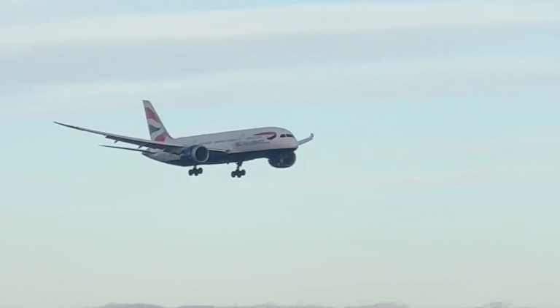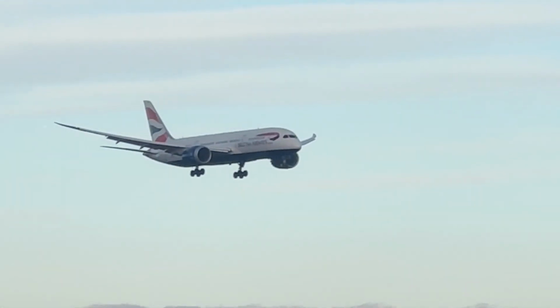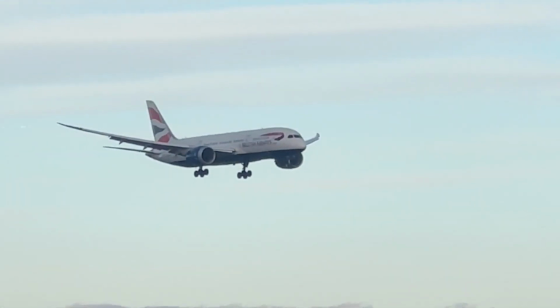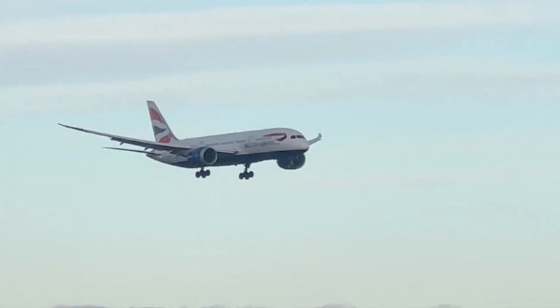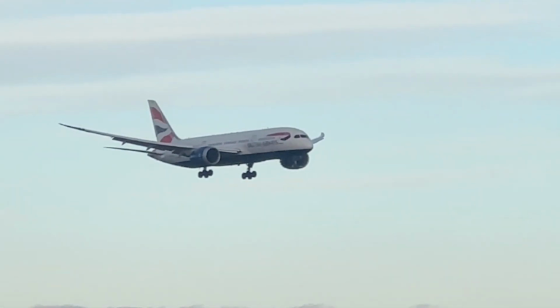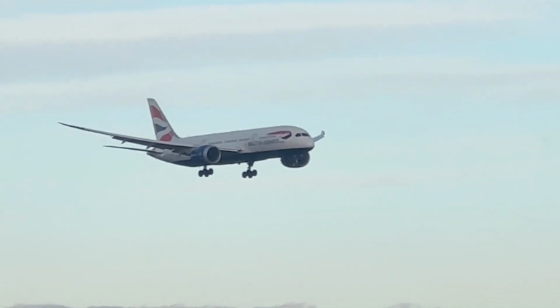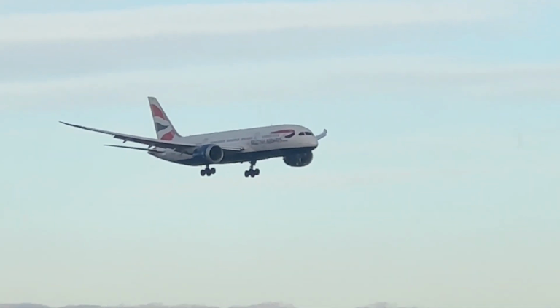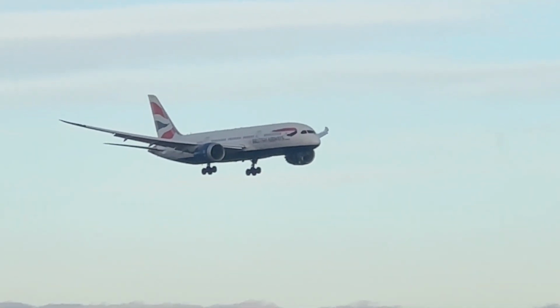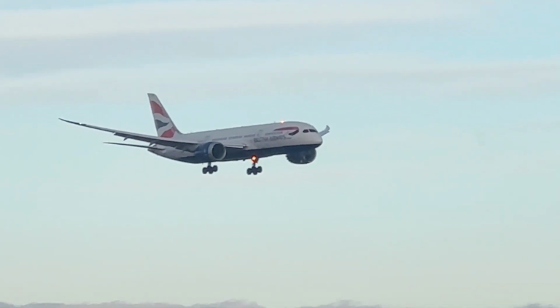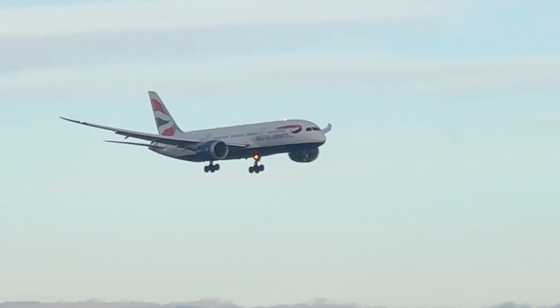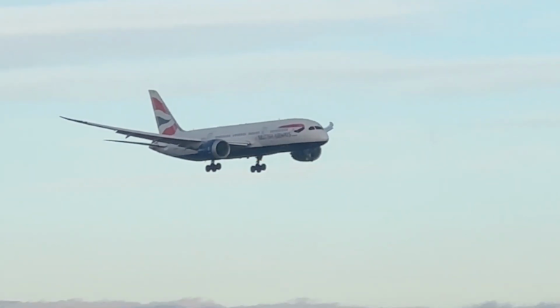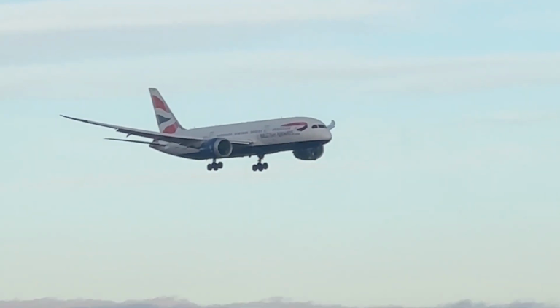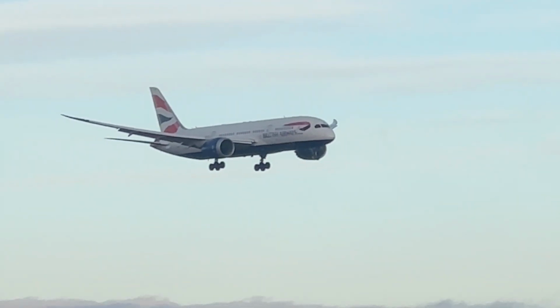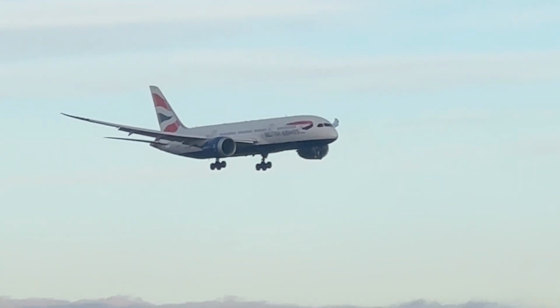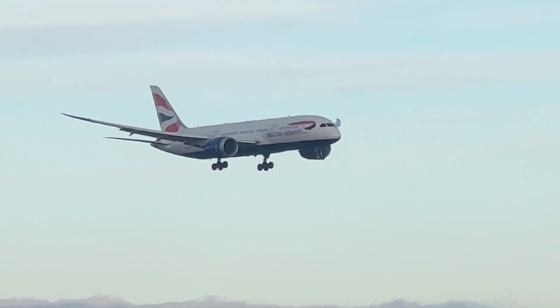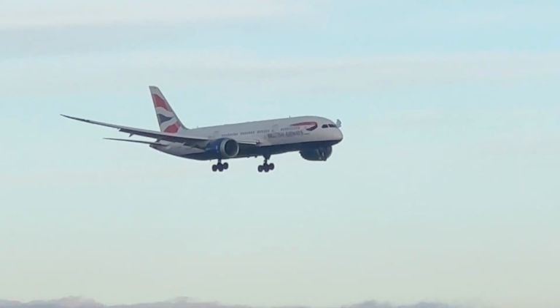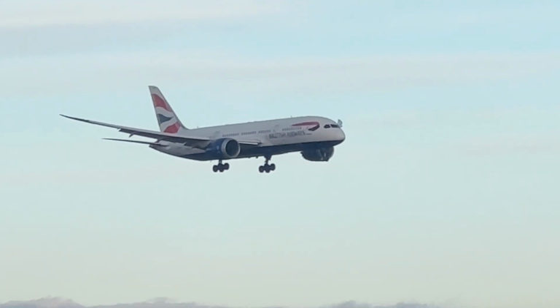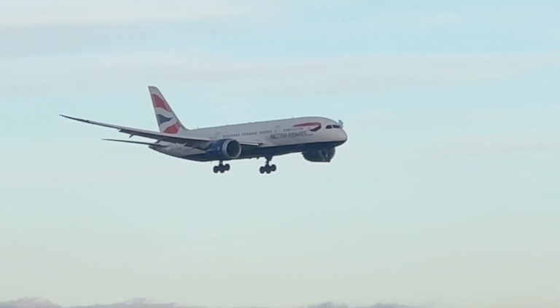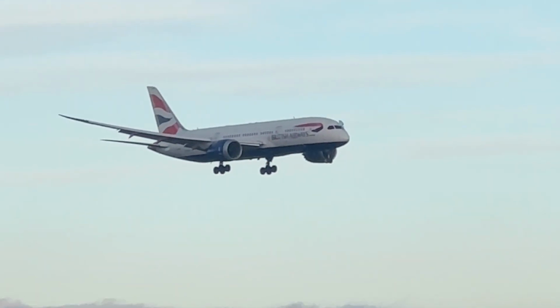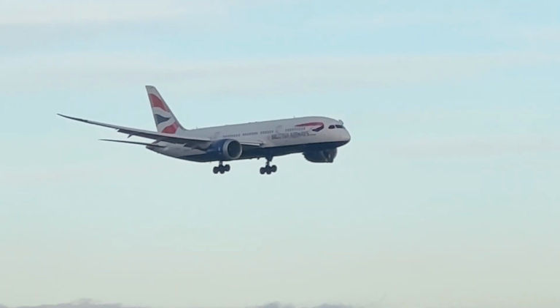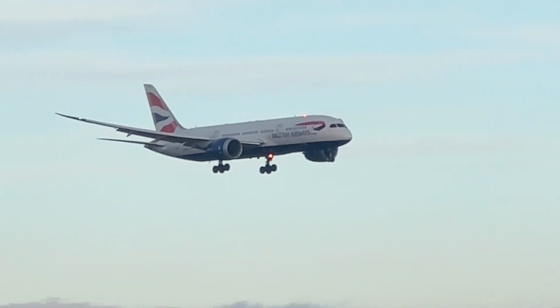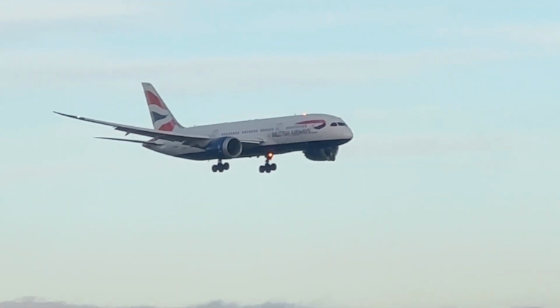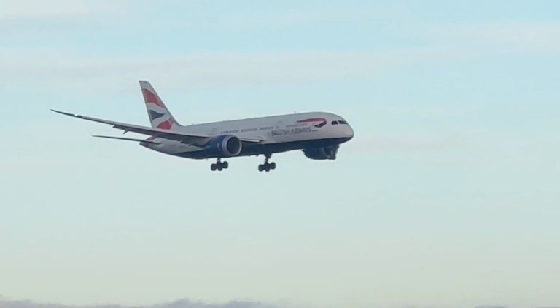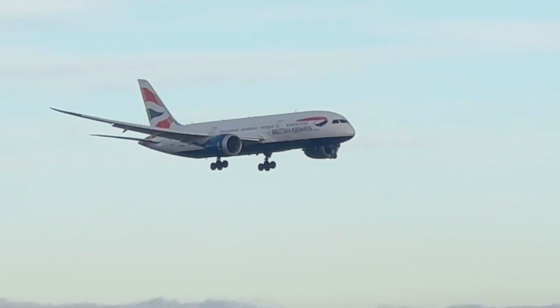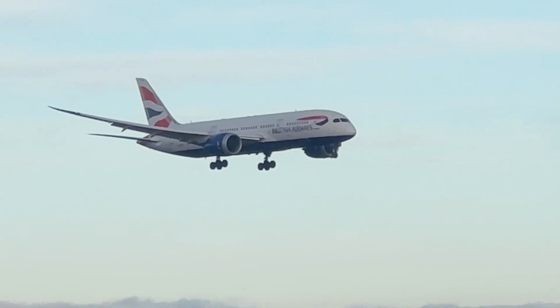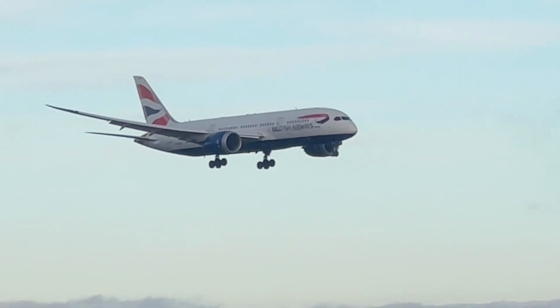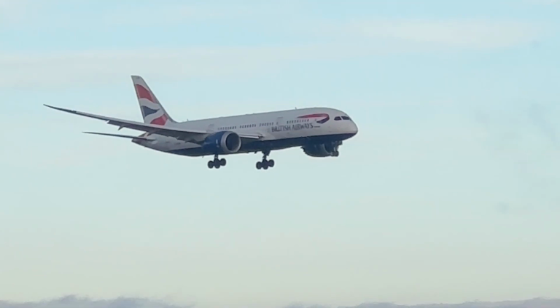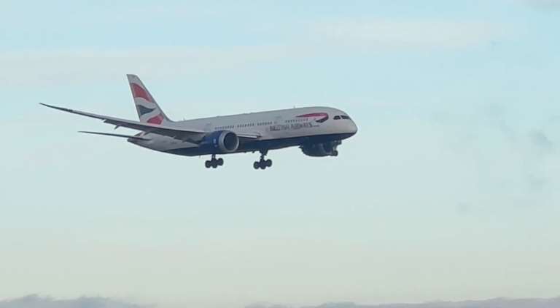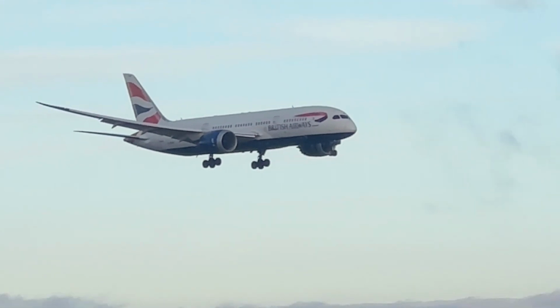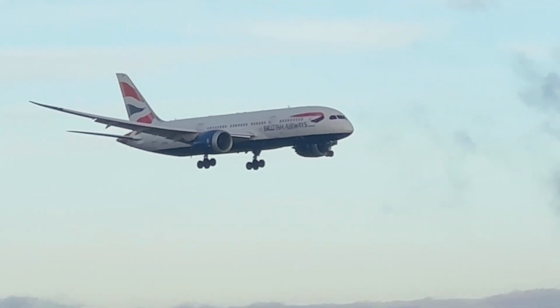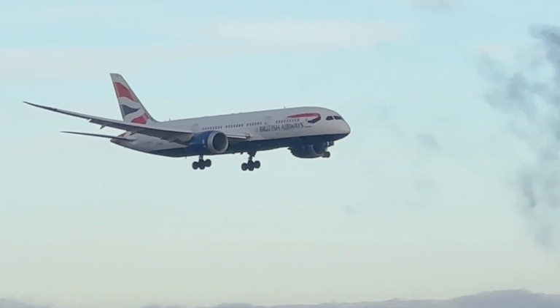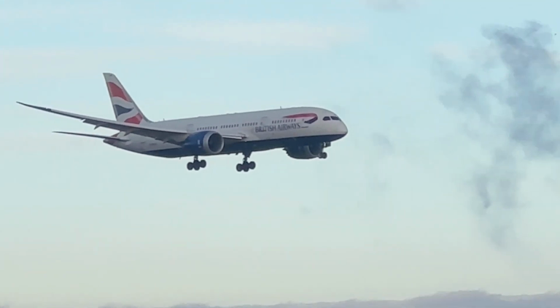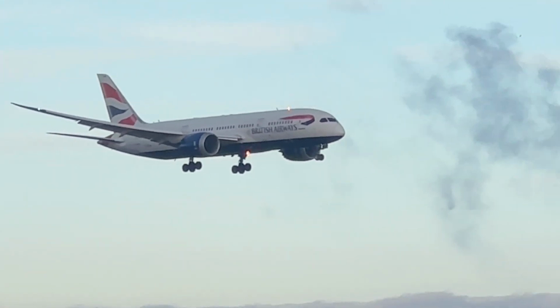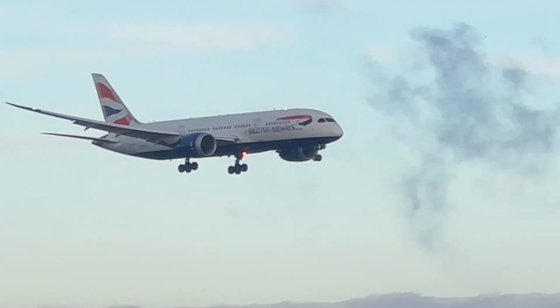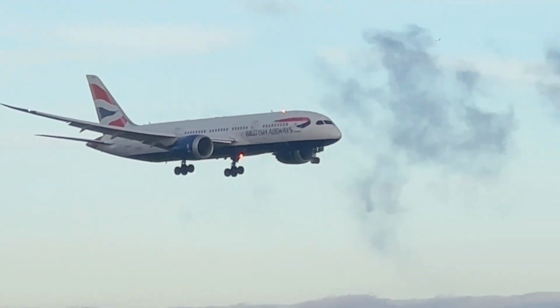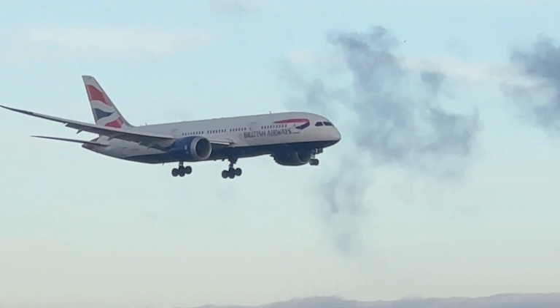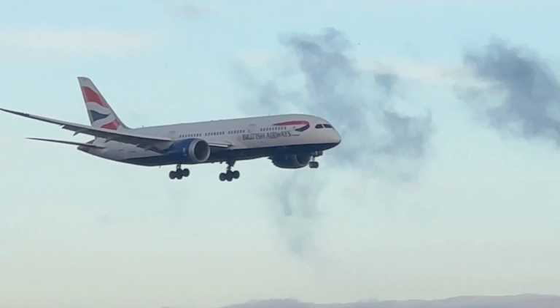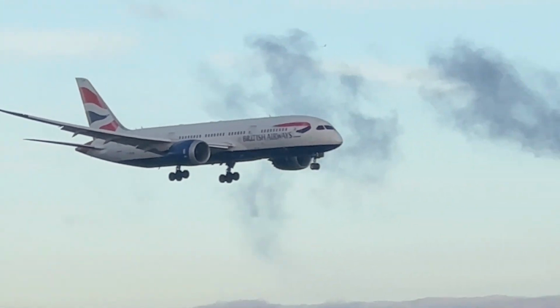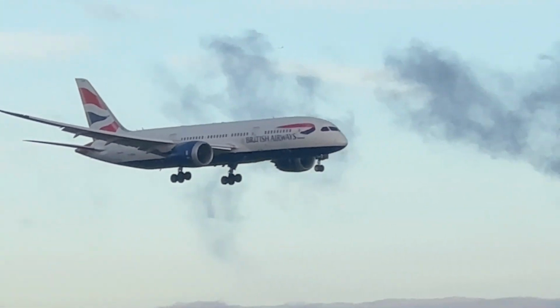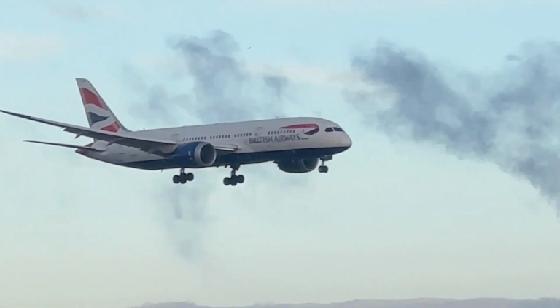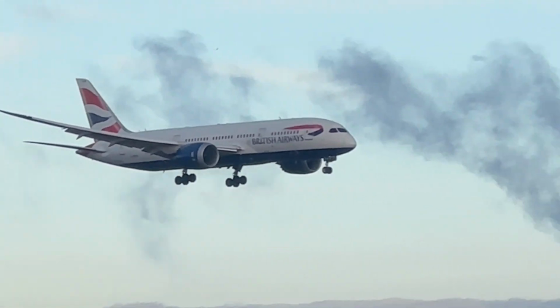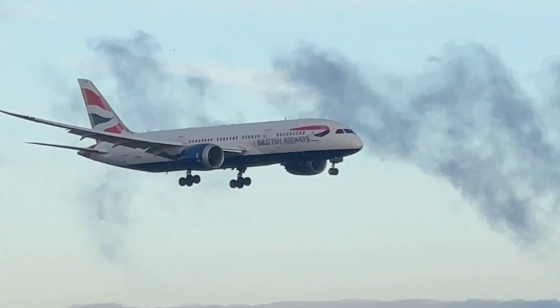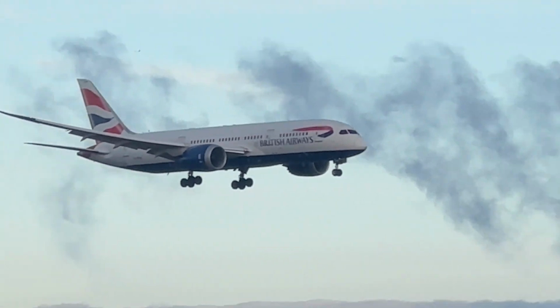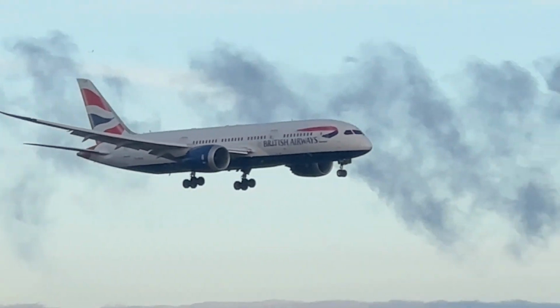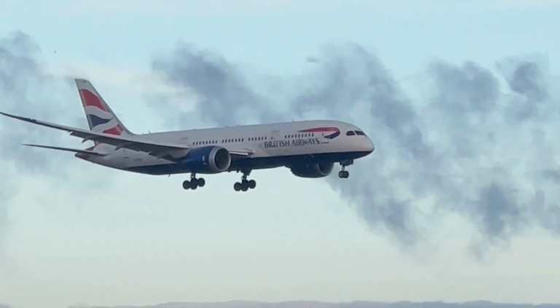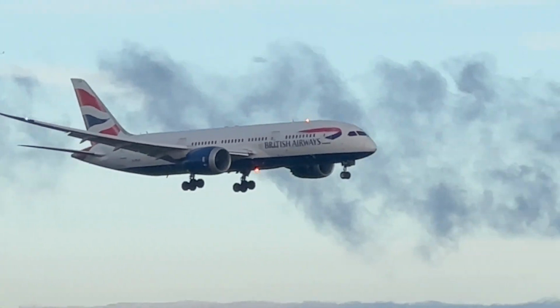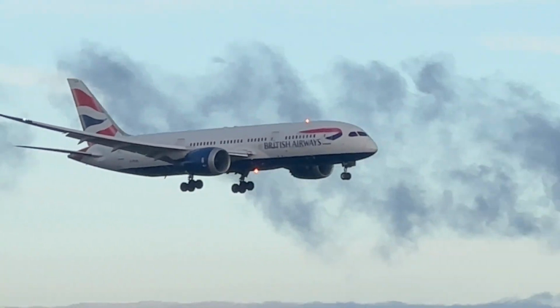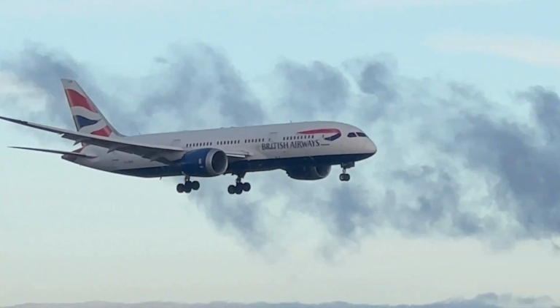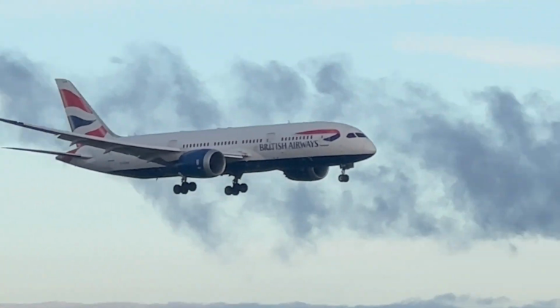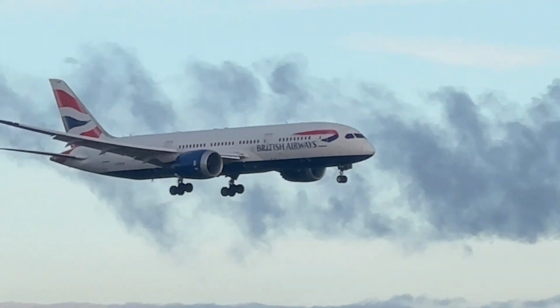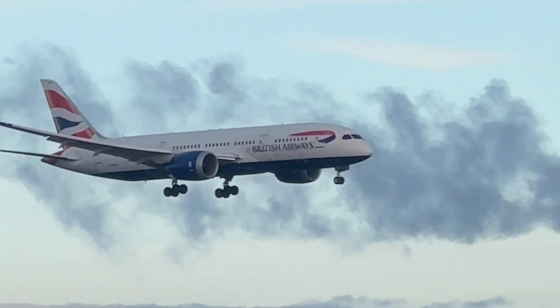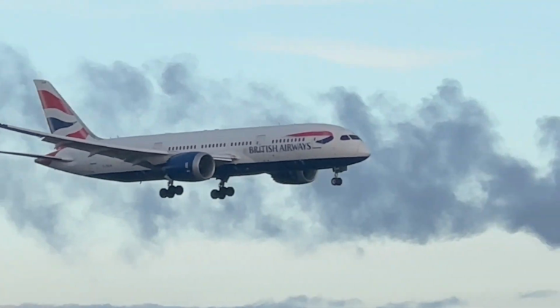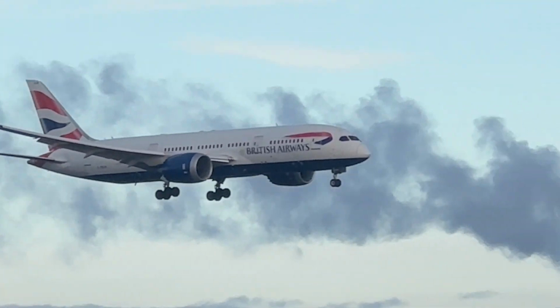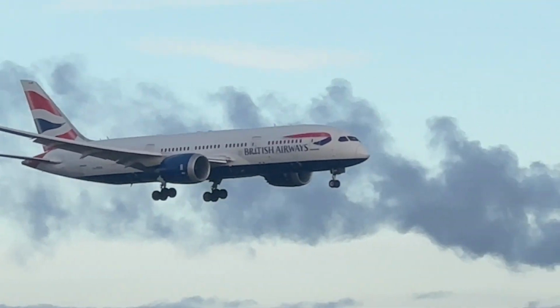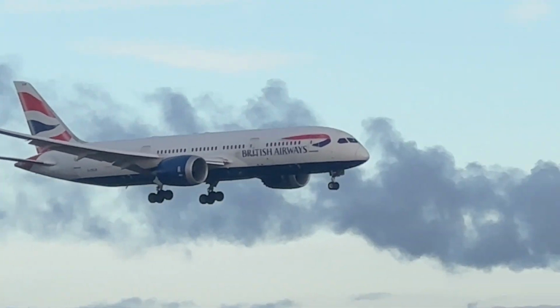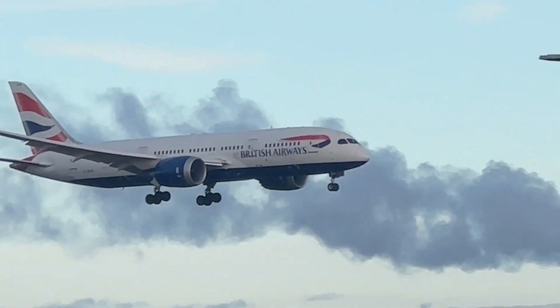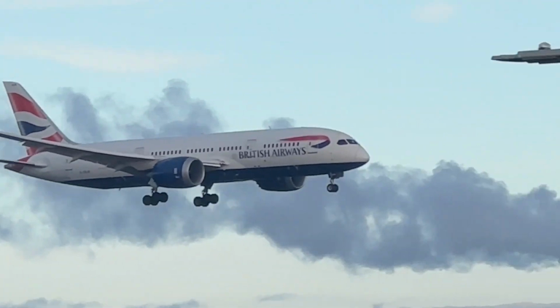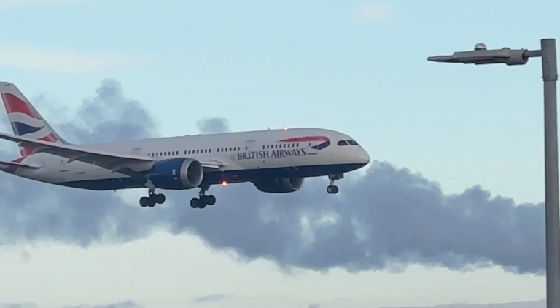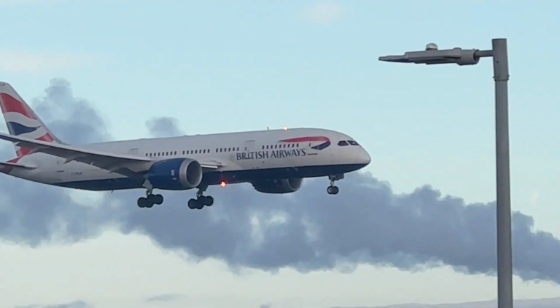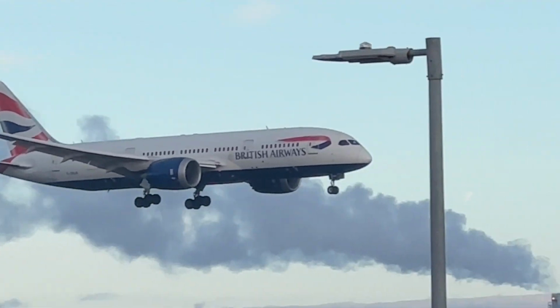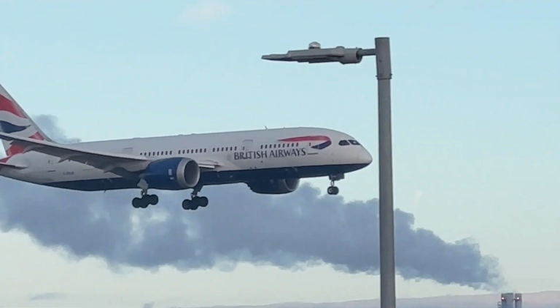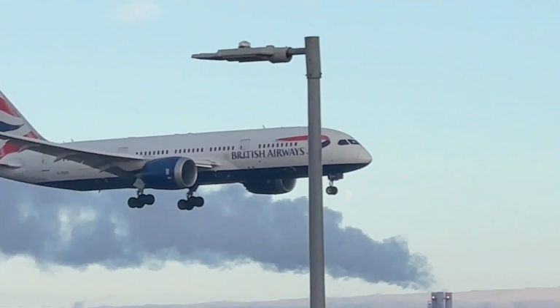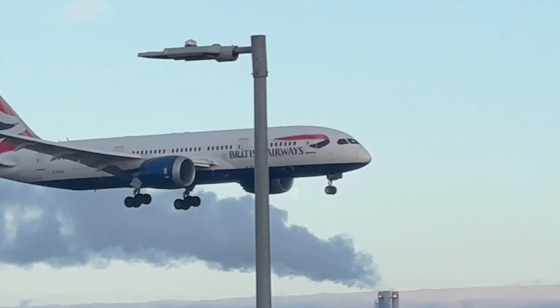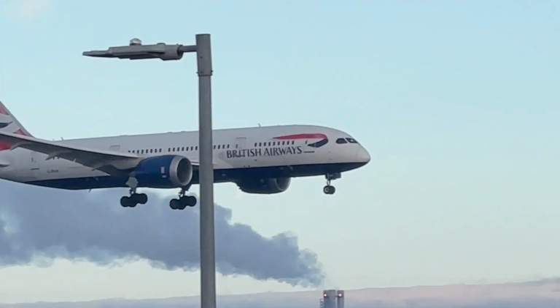A Dreamliner from Delhi, 787-8, and that's taken 15 minutes only.